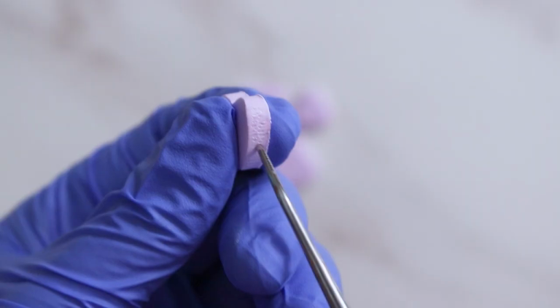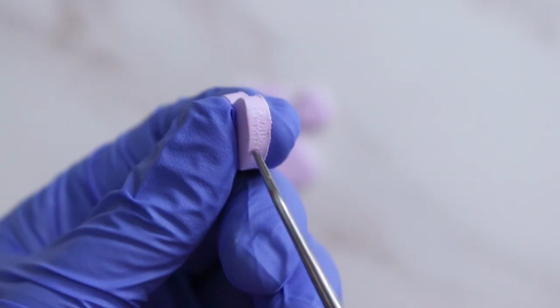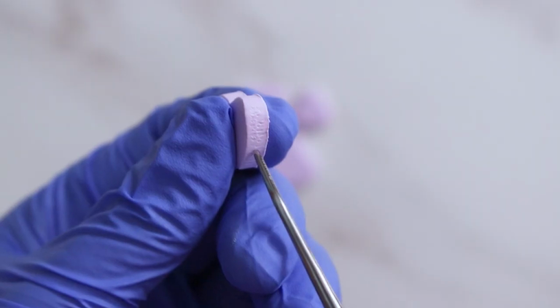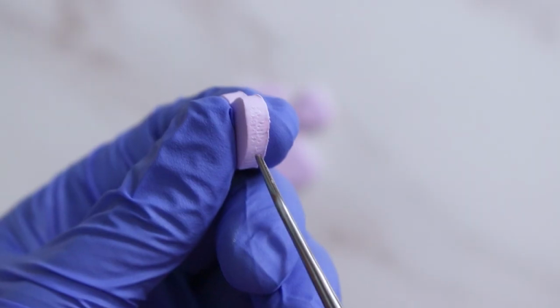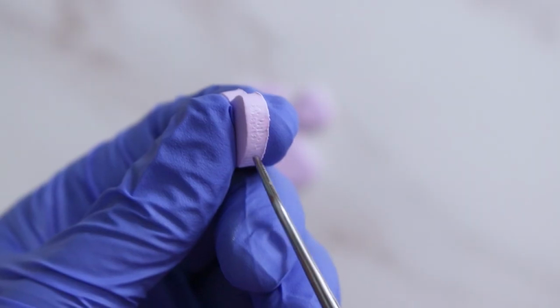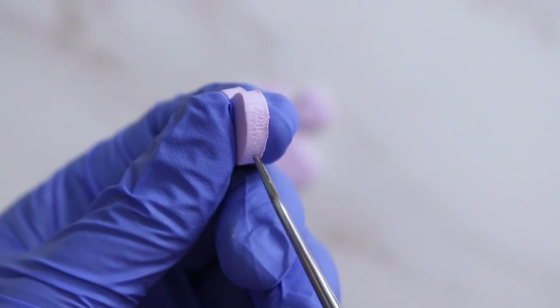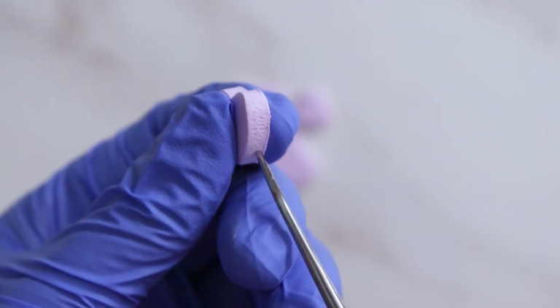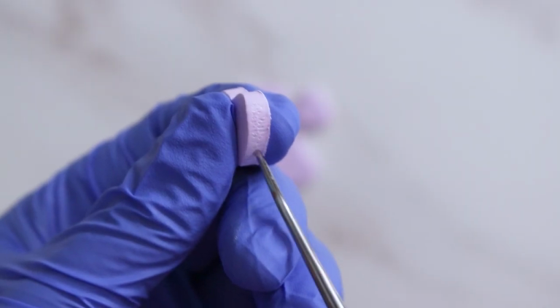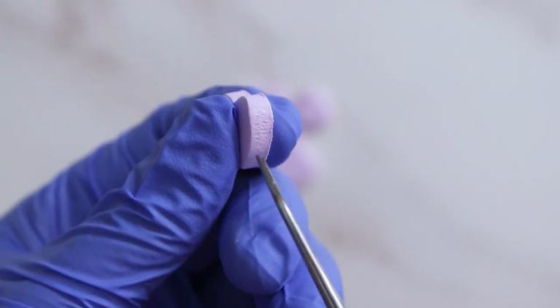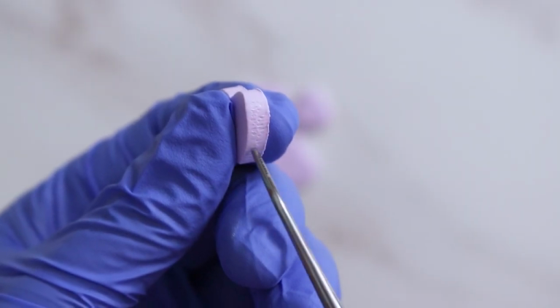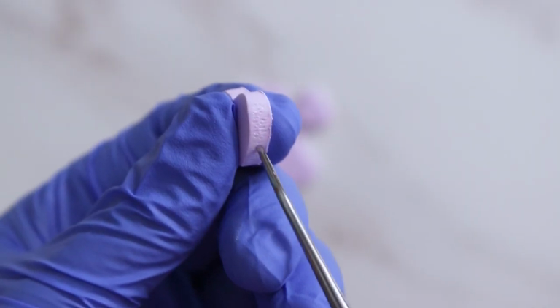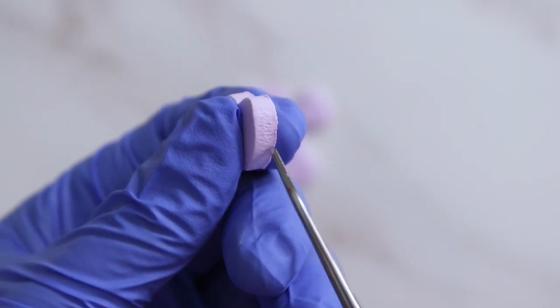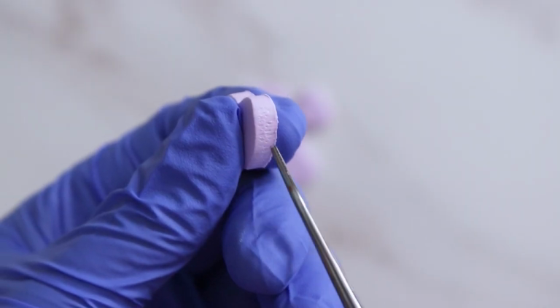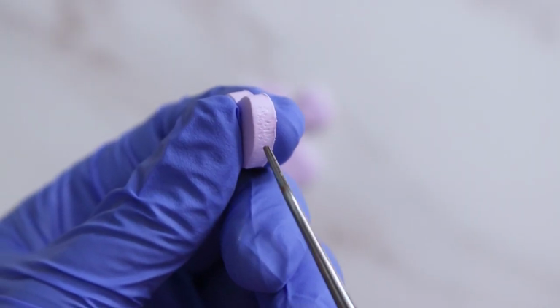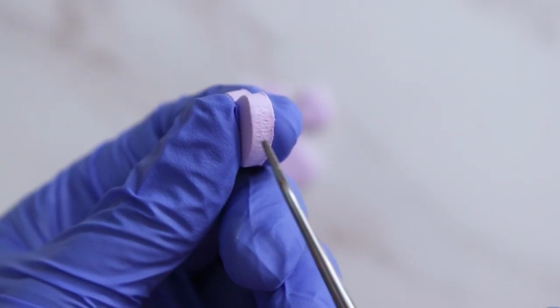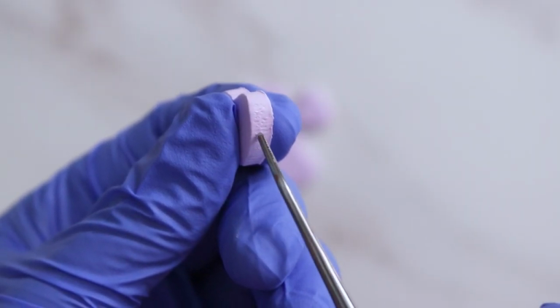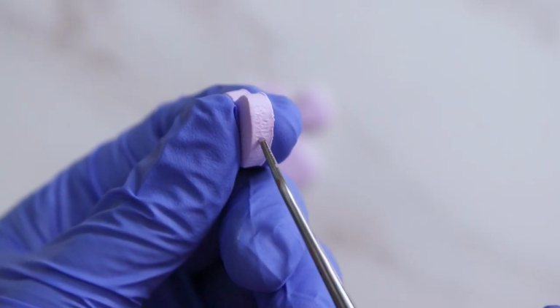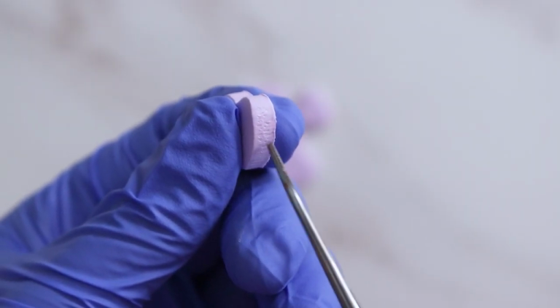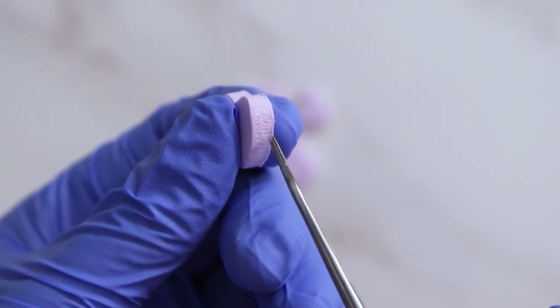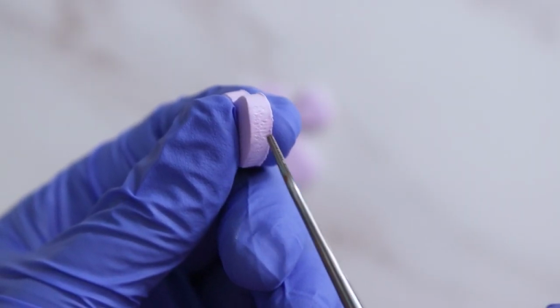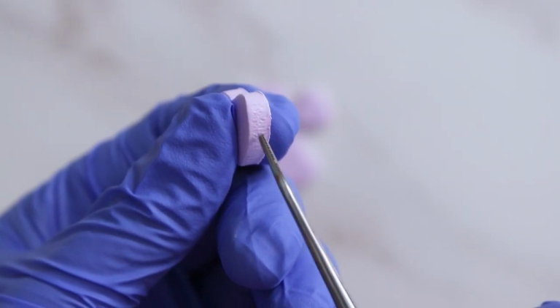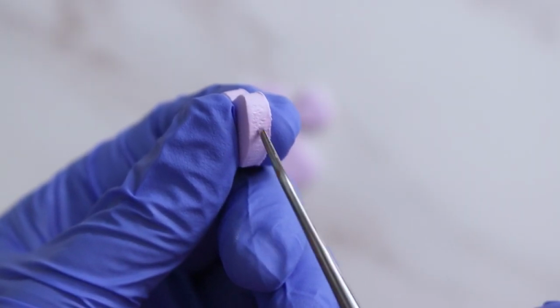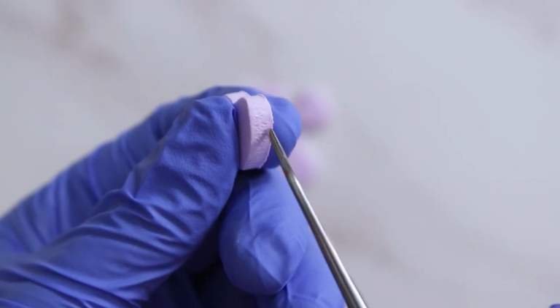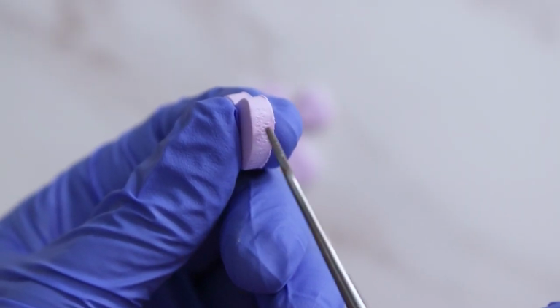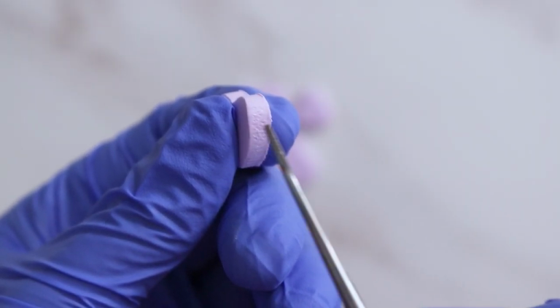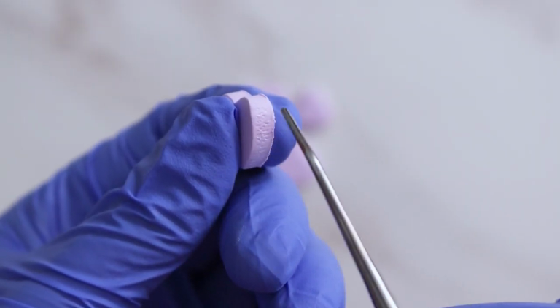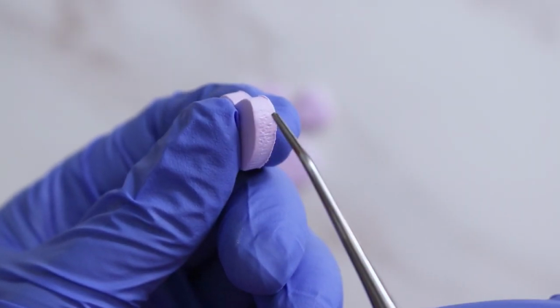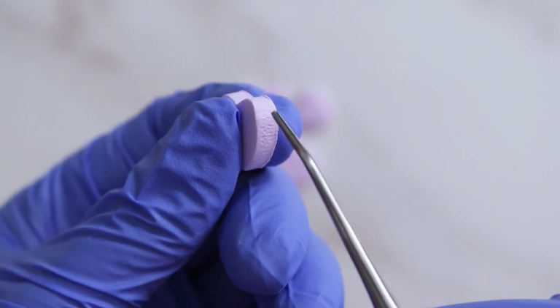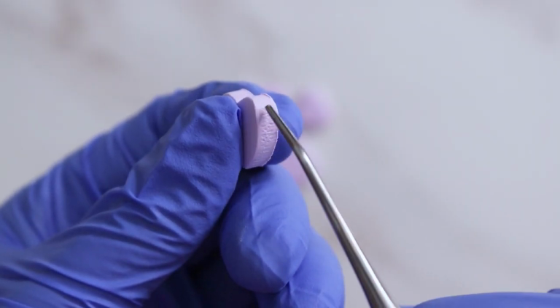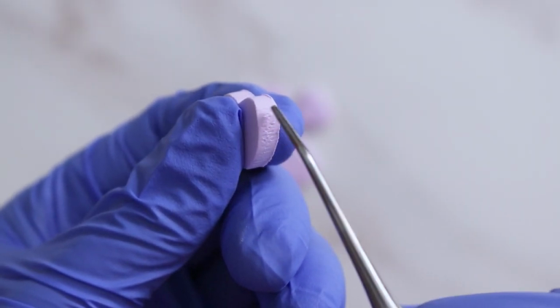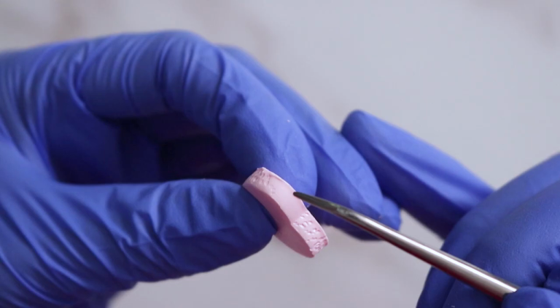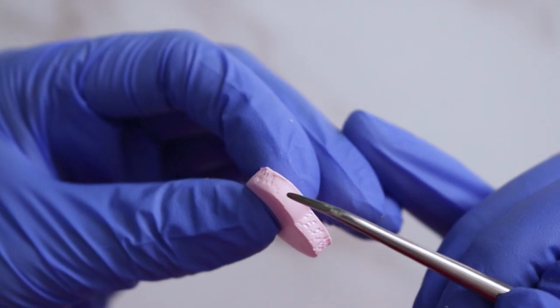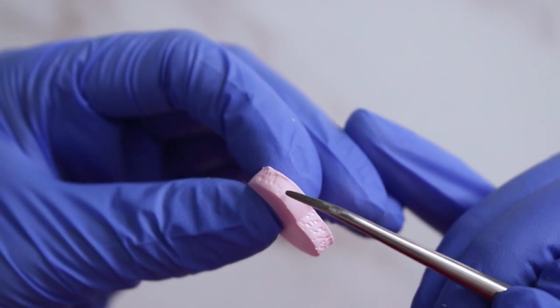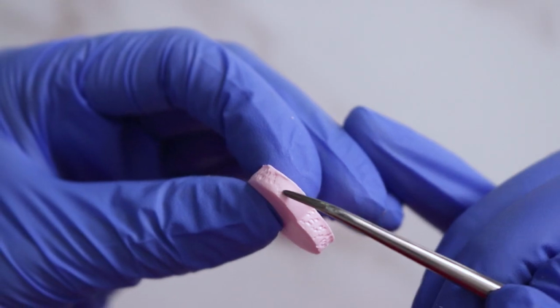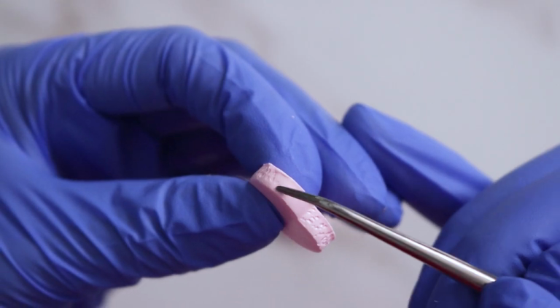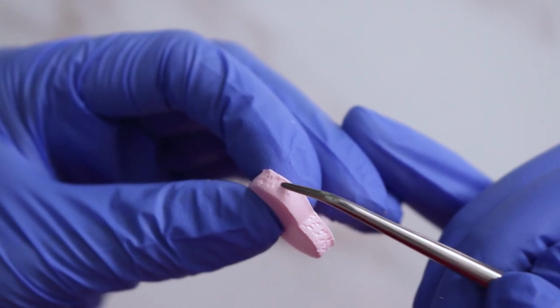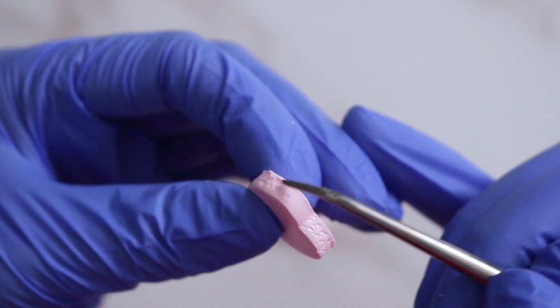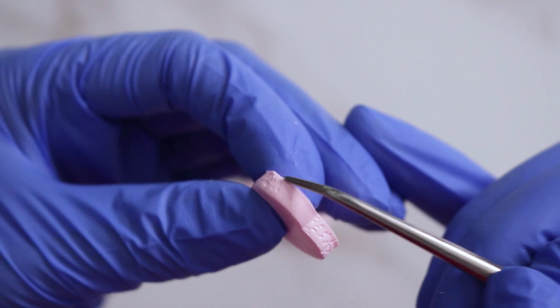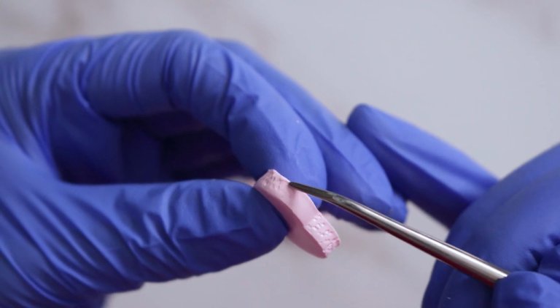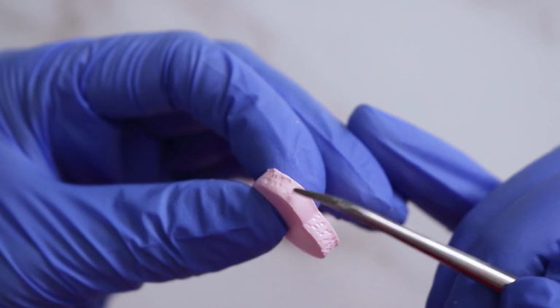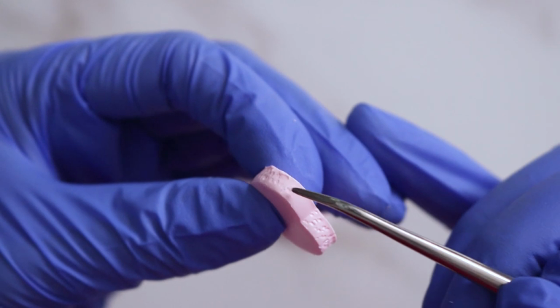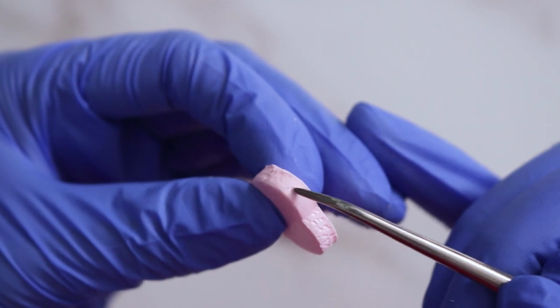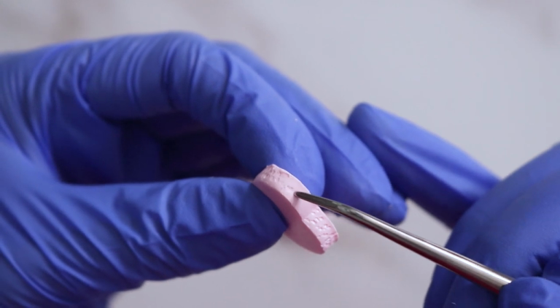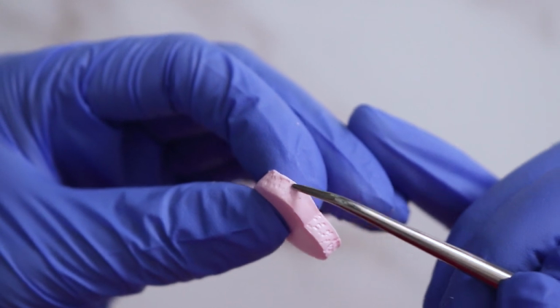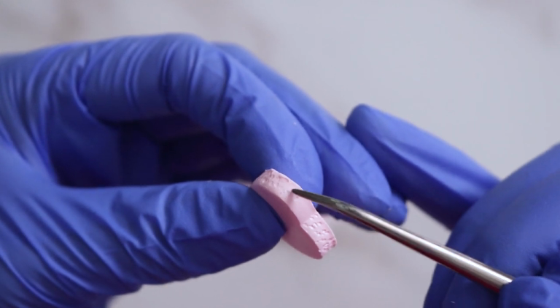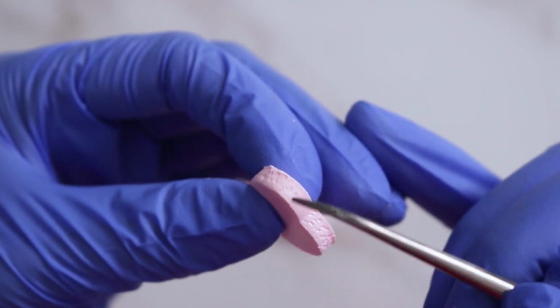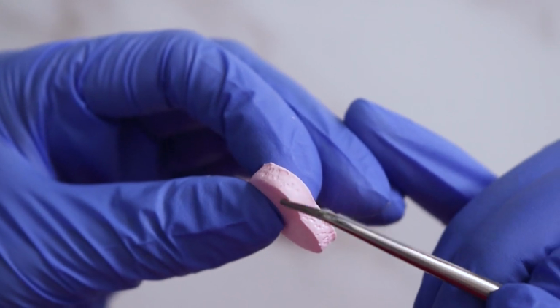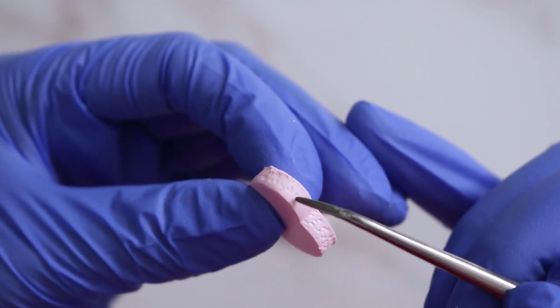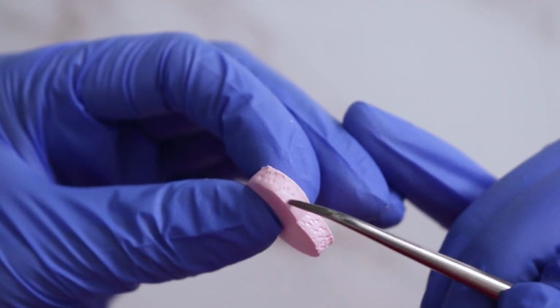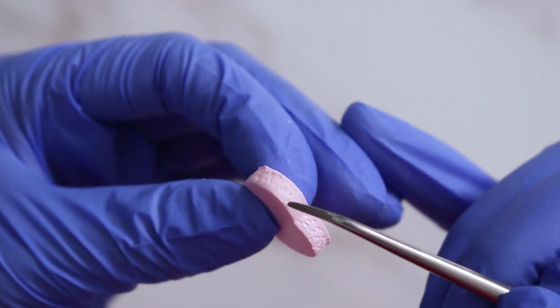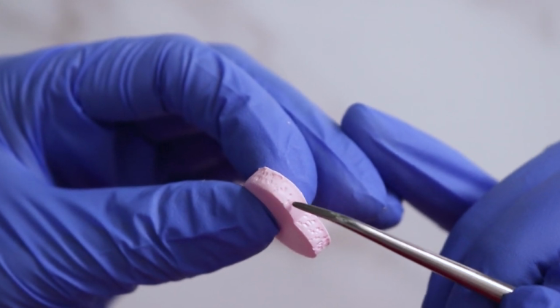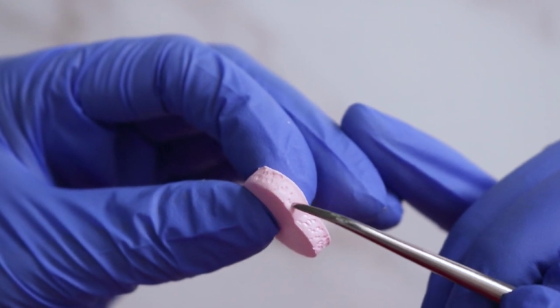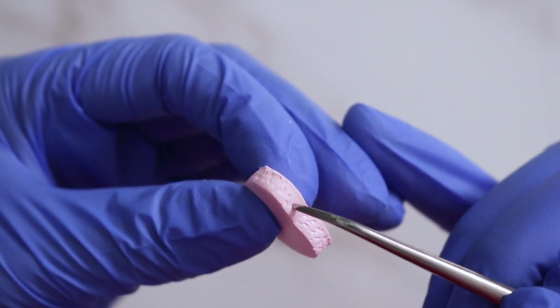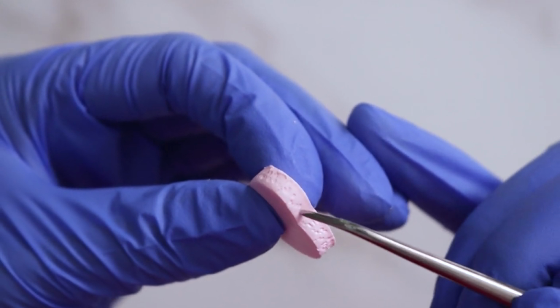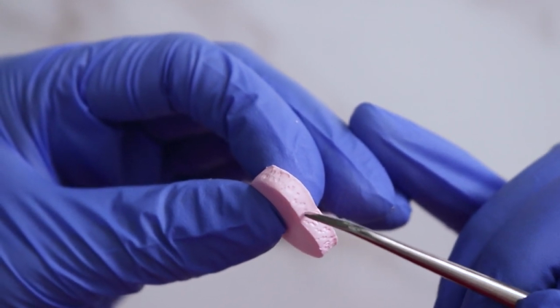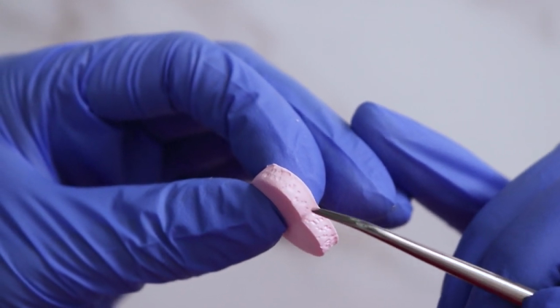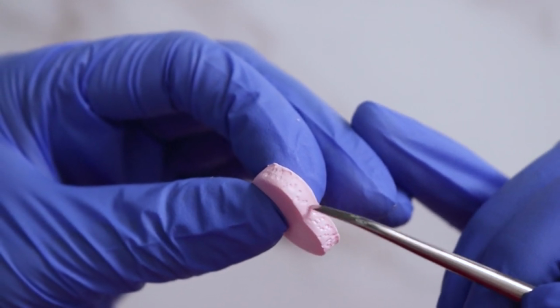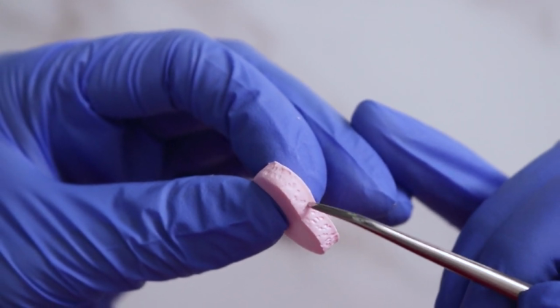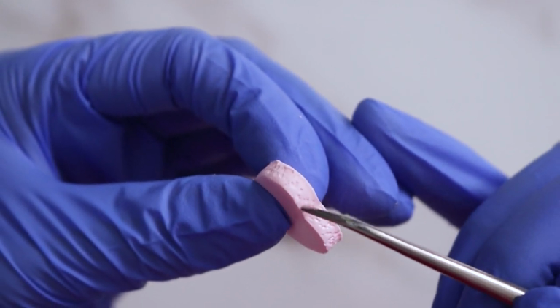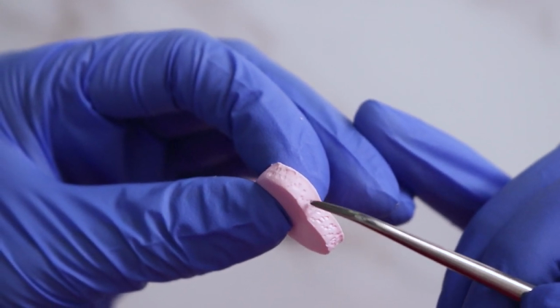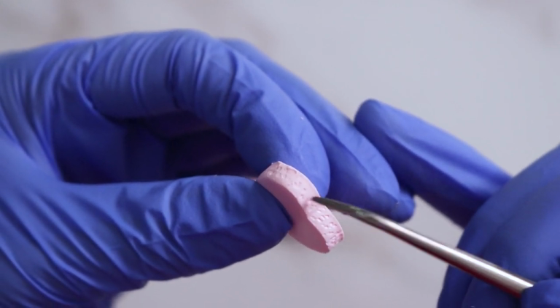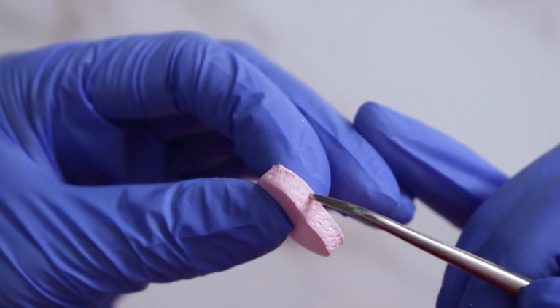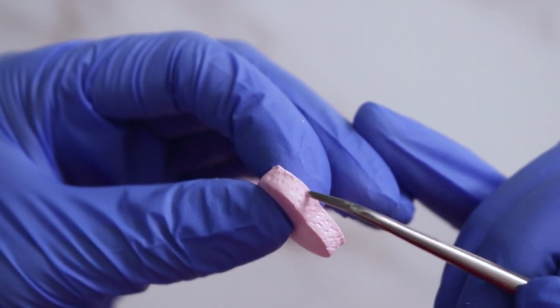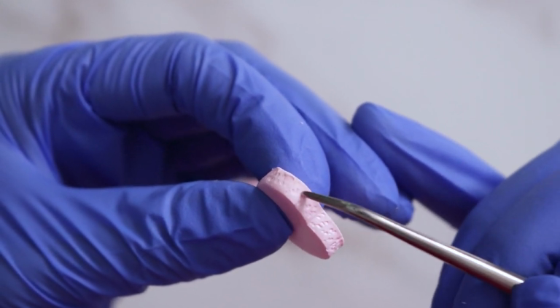I wanted to give these the same texture that the candies have, so I've grabbed my clay tool and I'm just stippling along the edges all the way around.